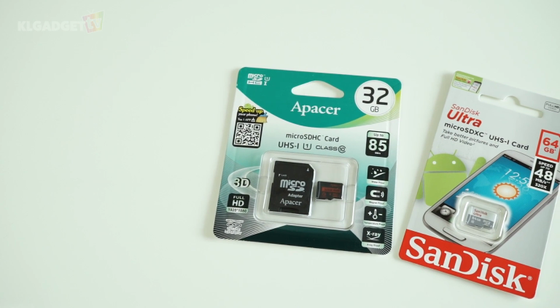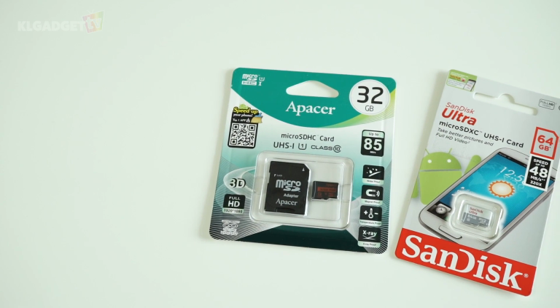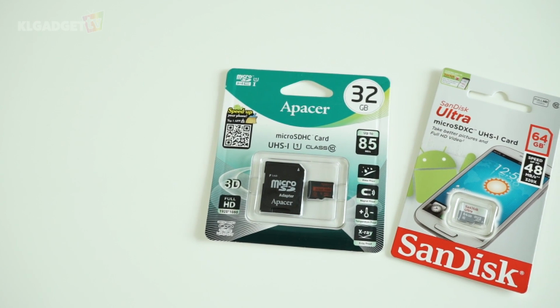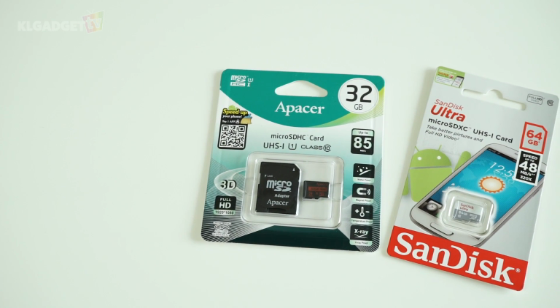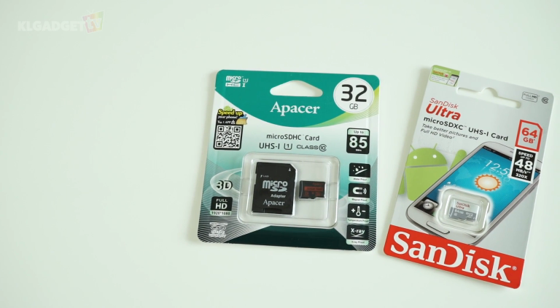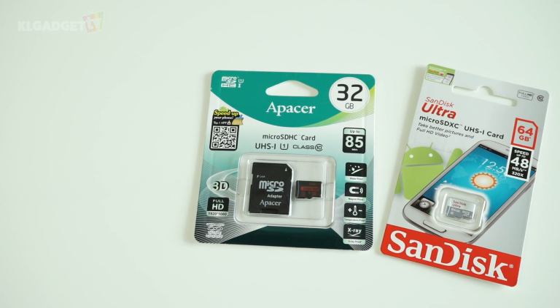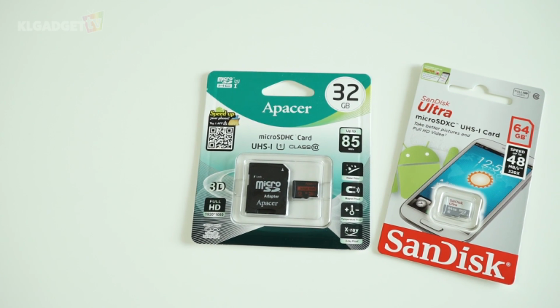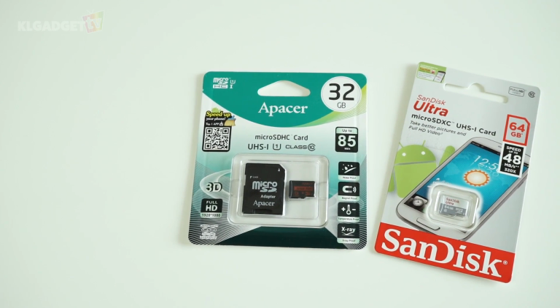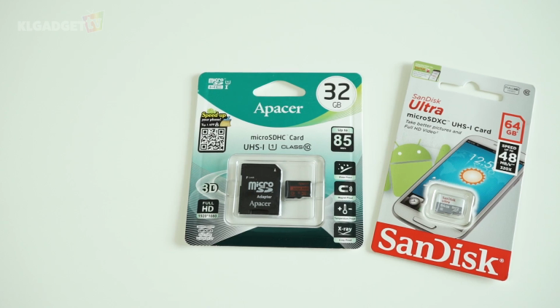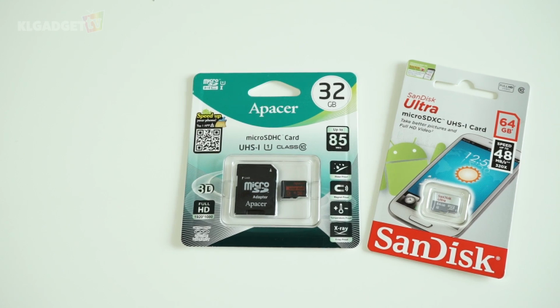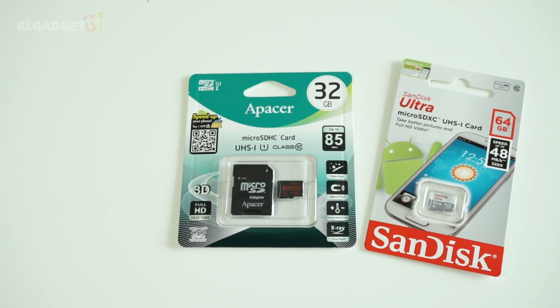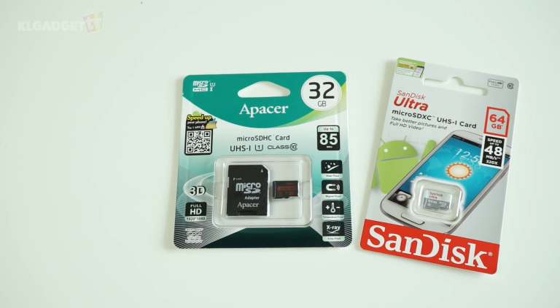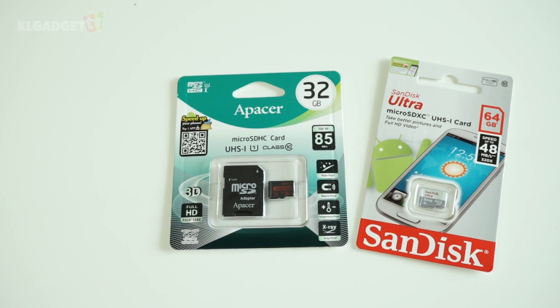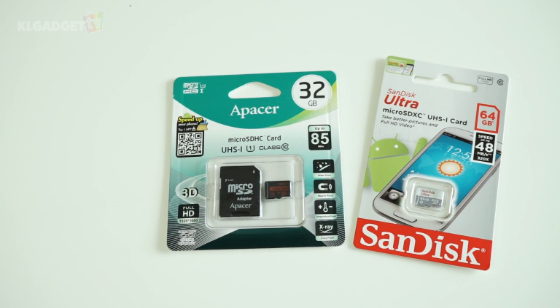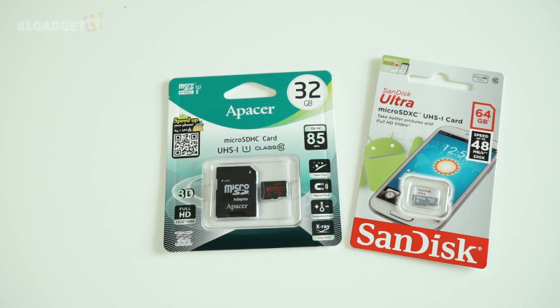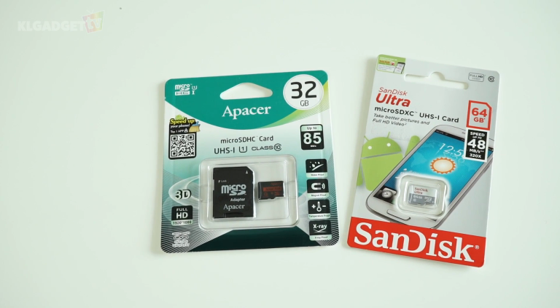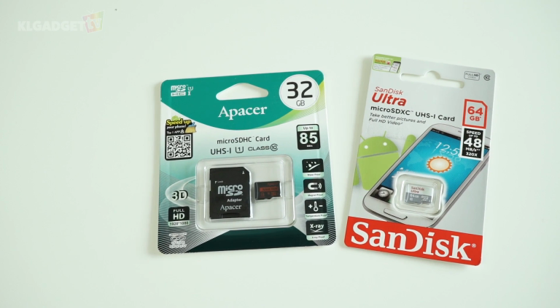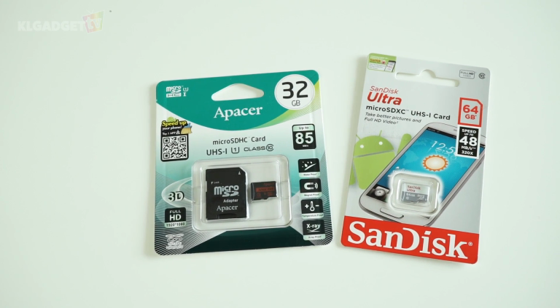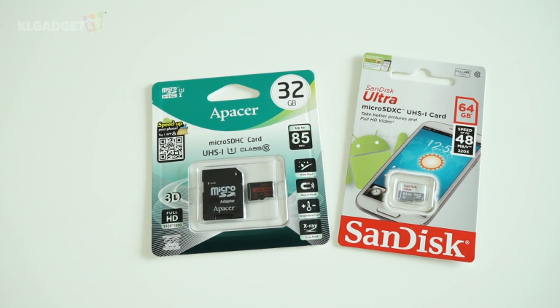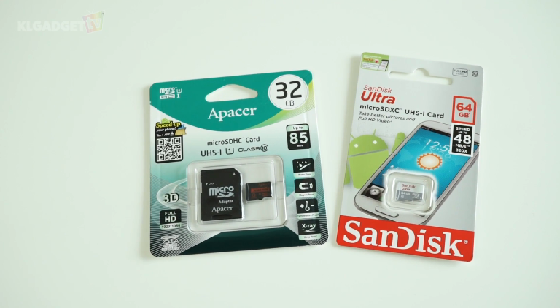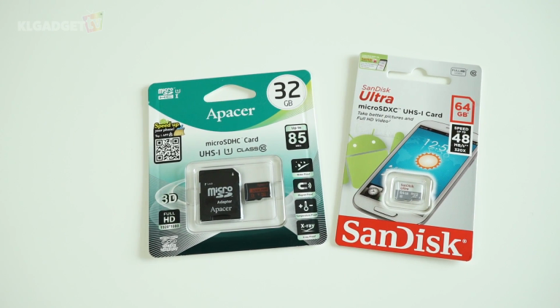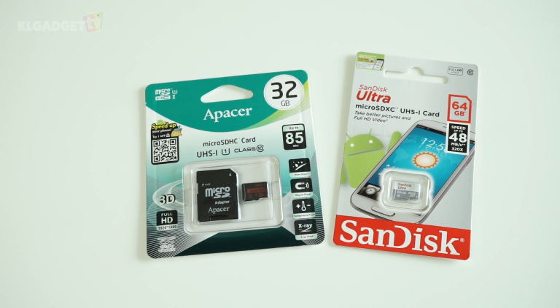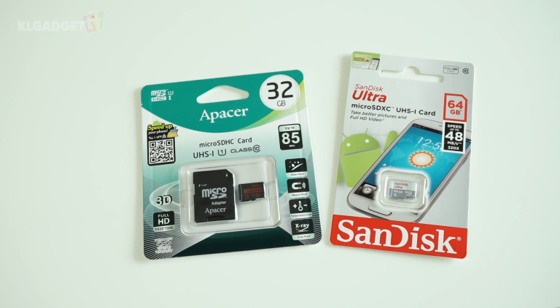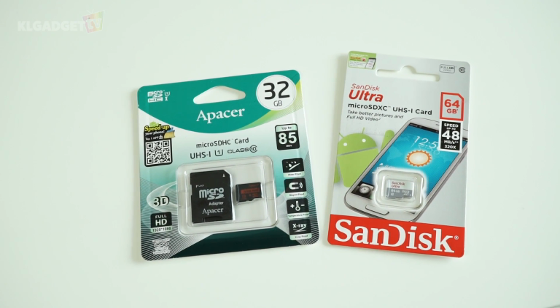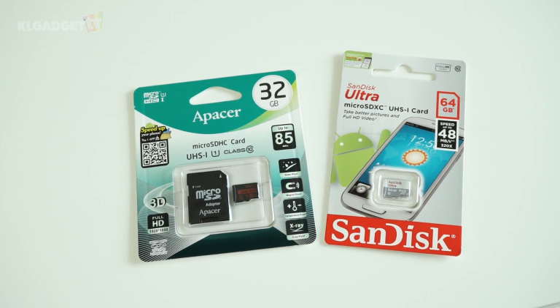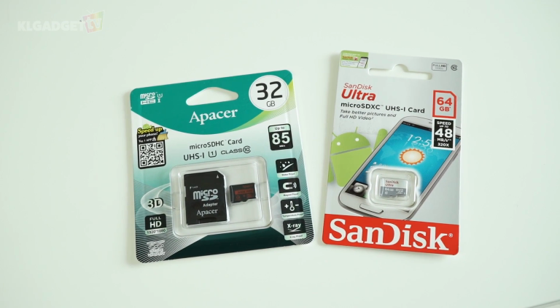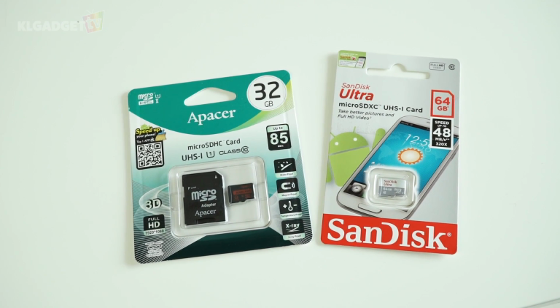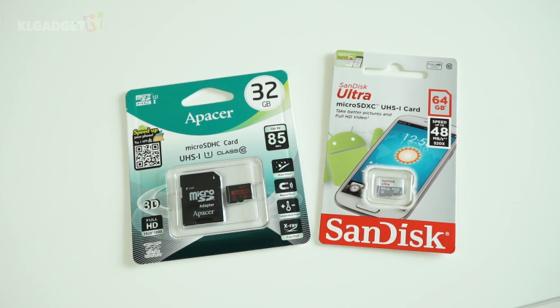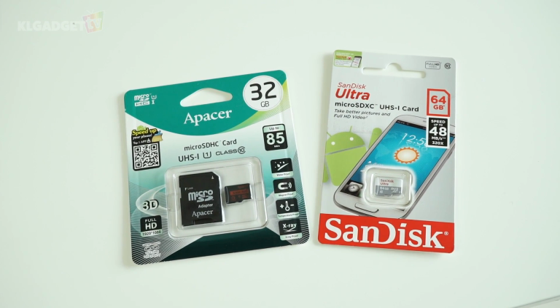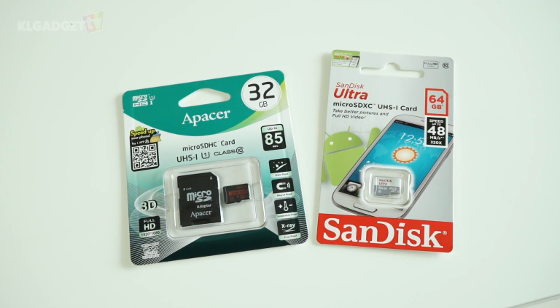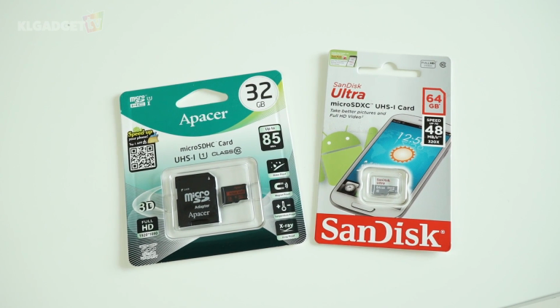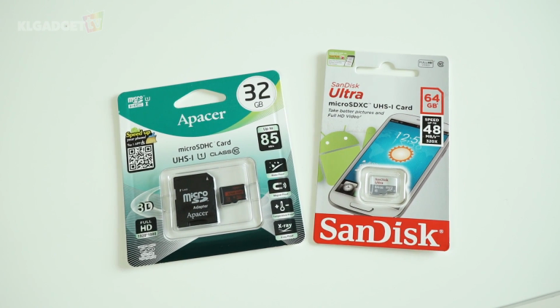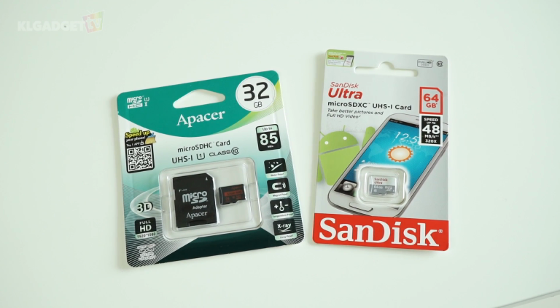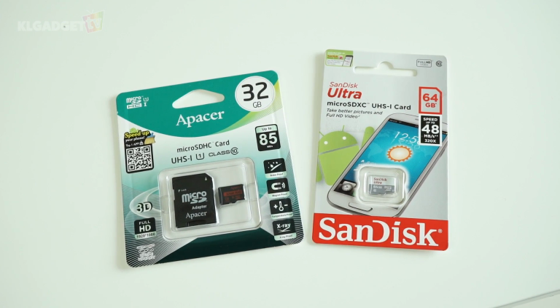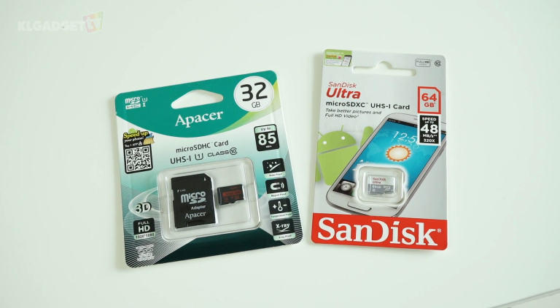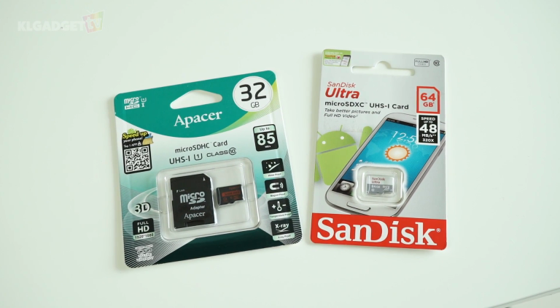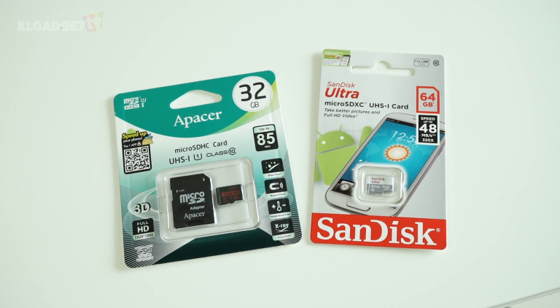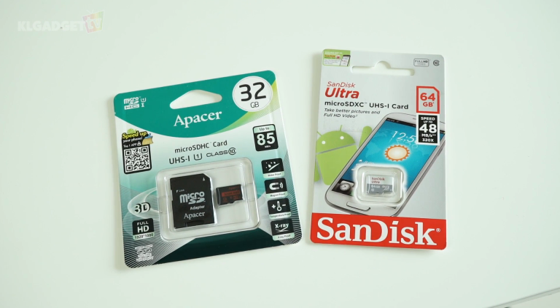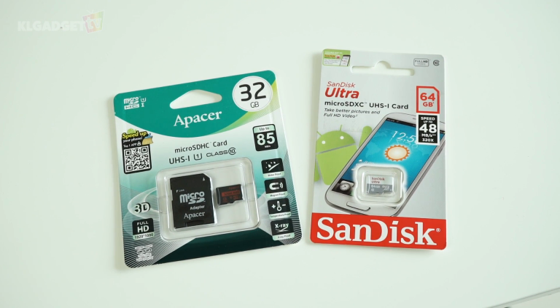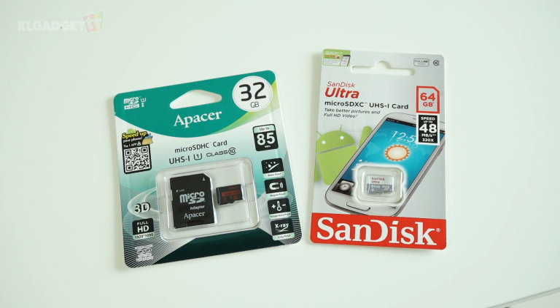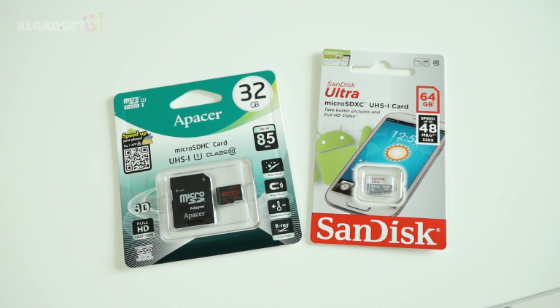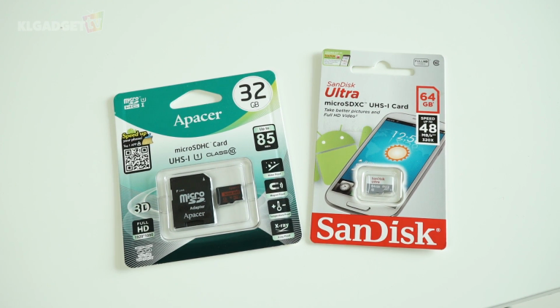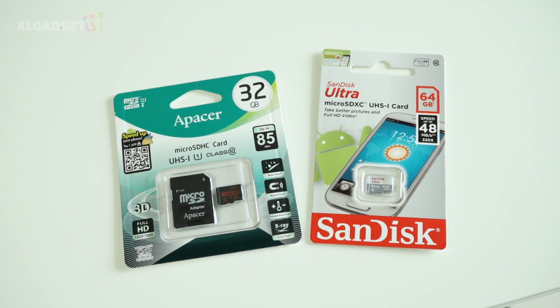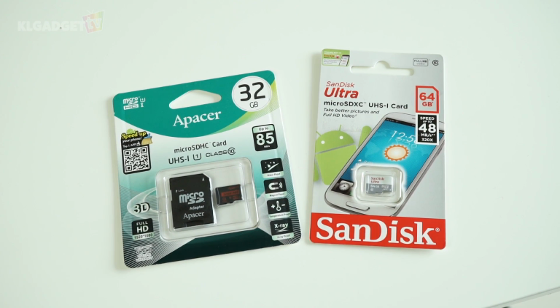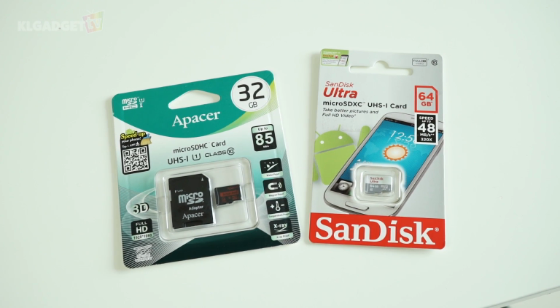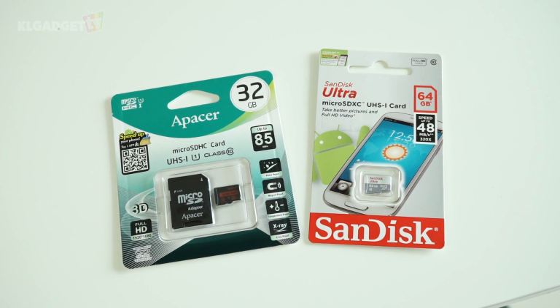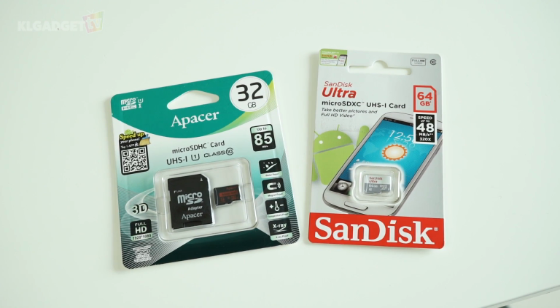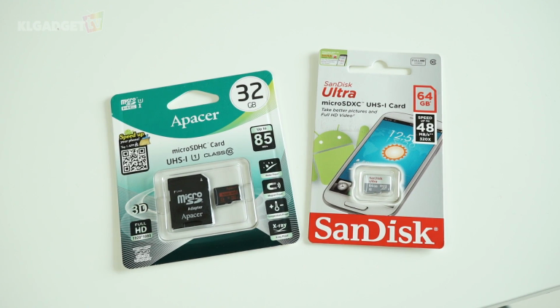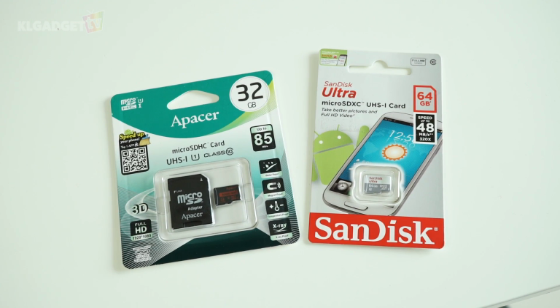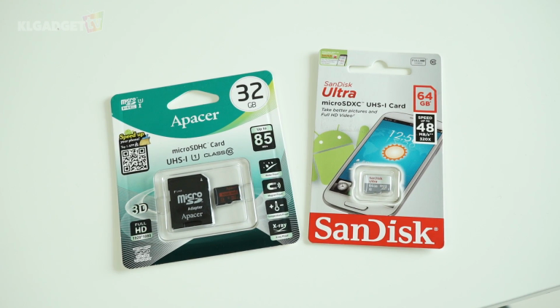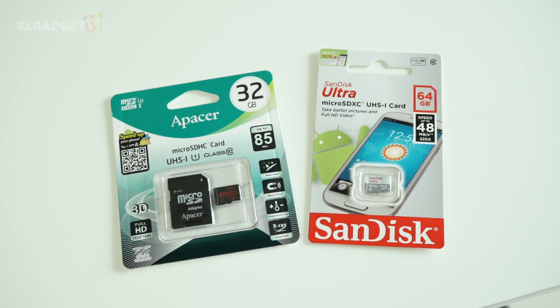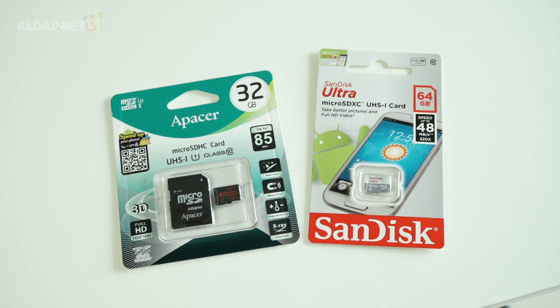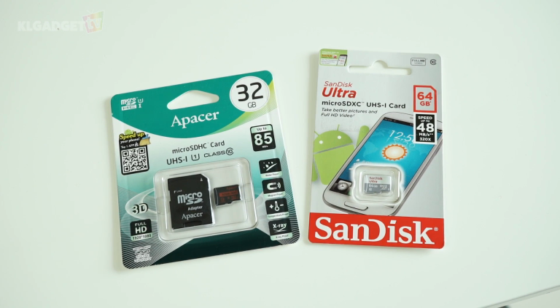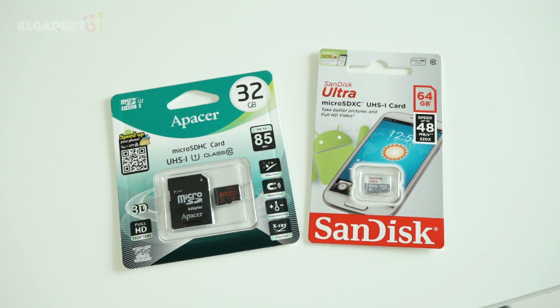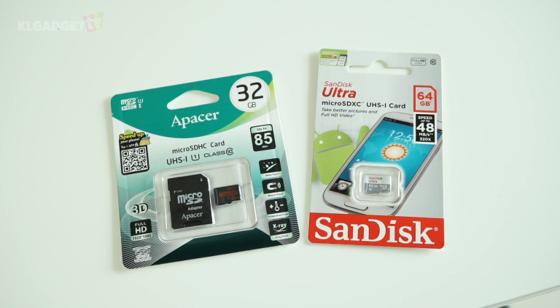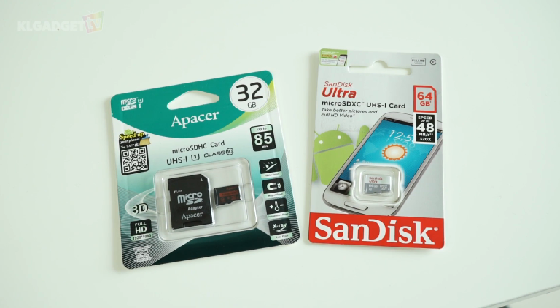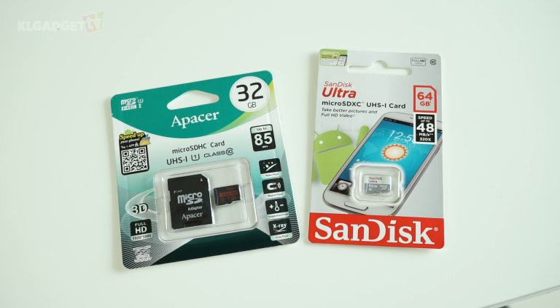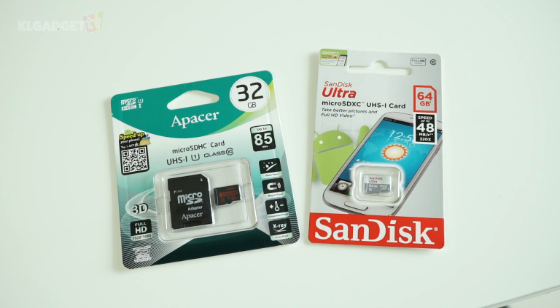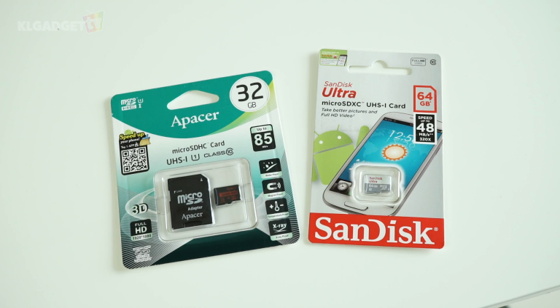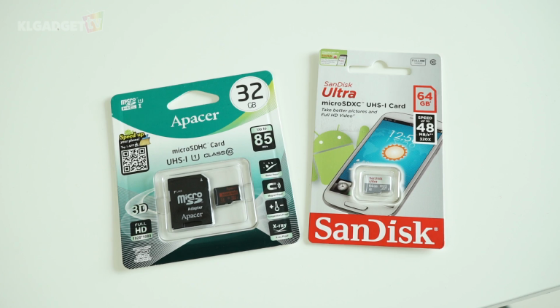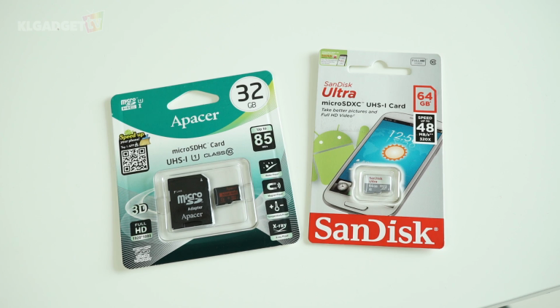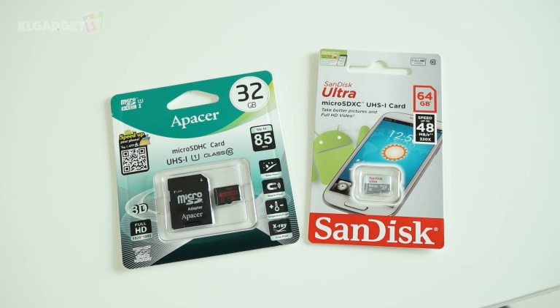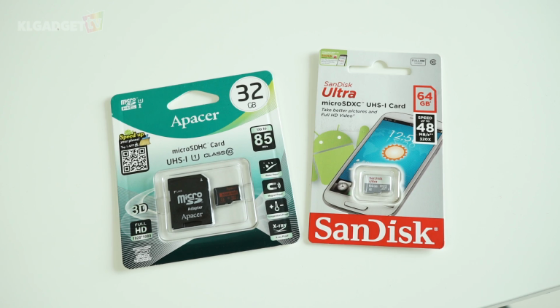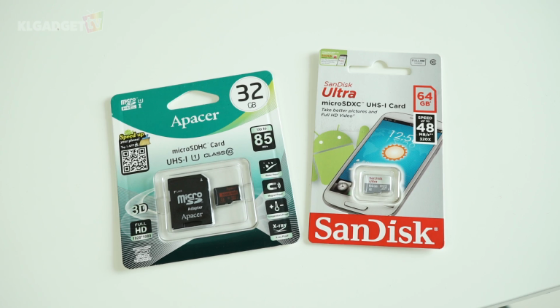Alicia from KLGadgetTV here, and let's compare between three different types of microSDs to see whether there is actually any difference between them.